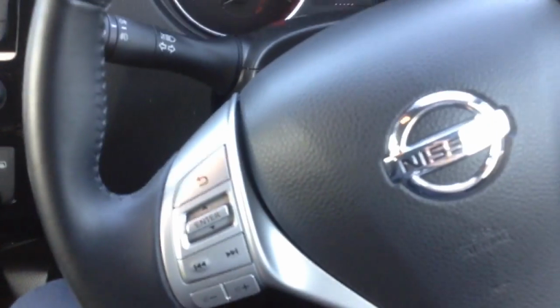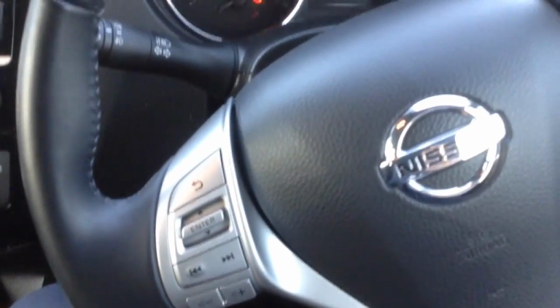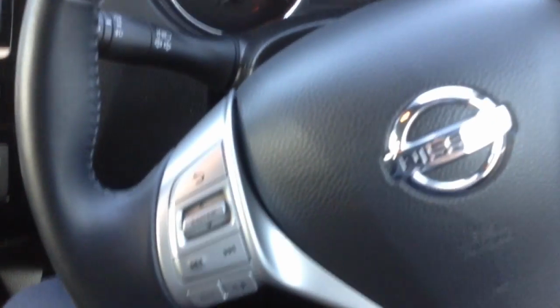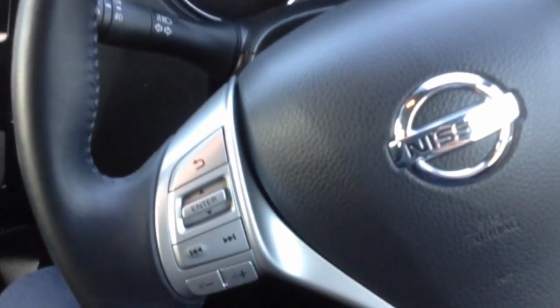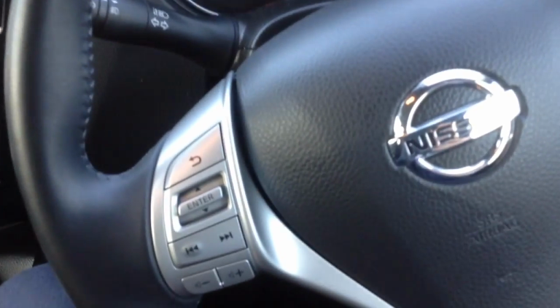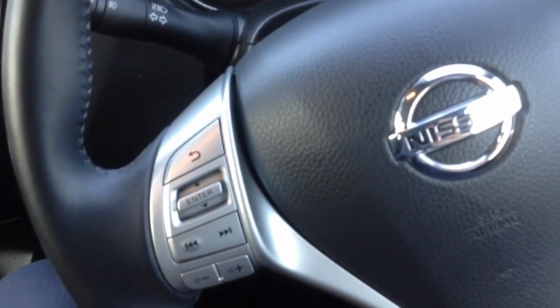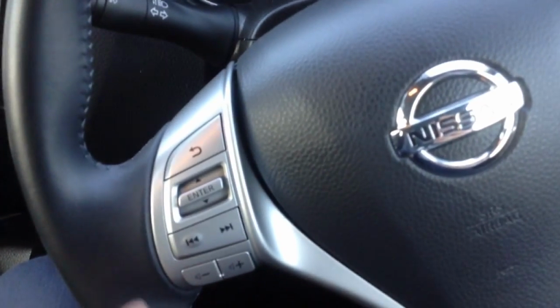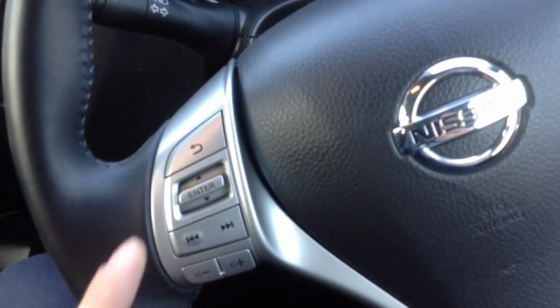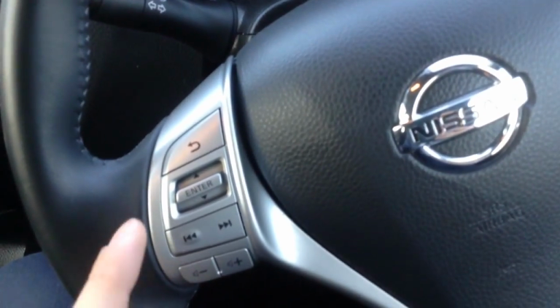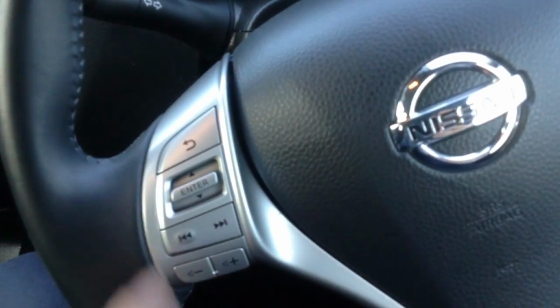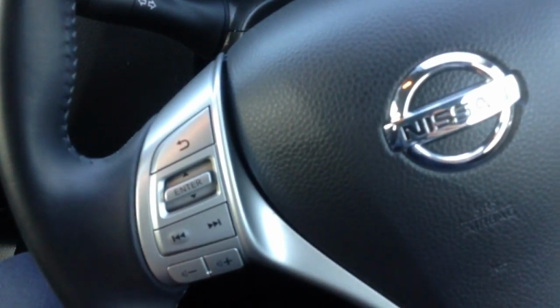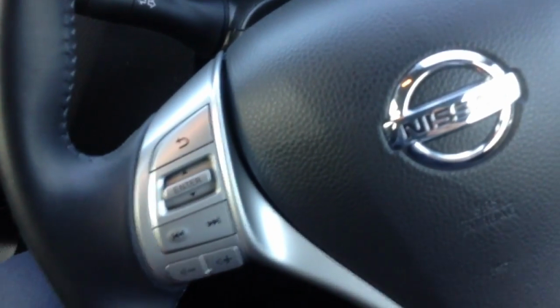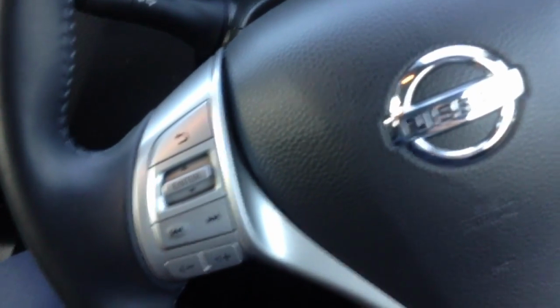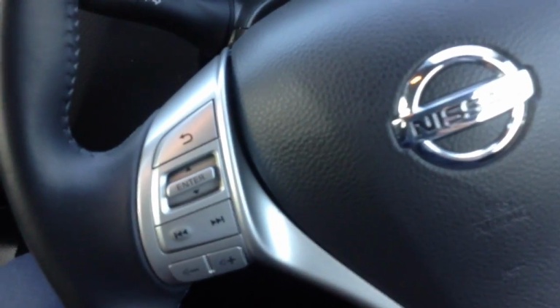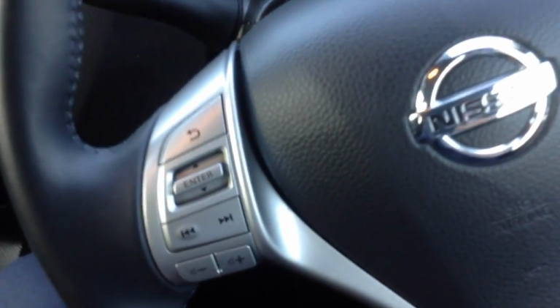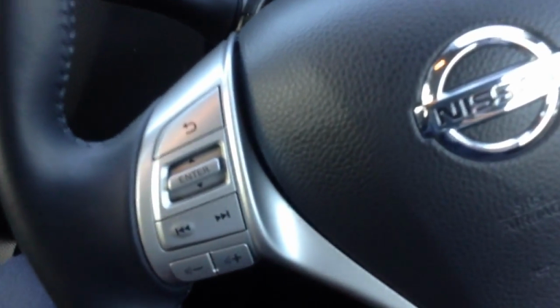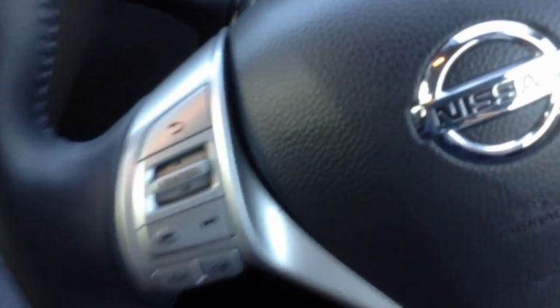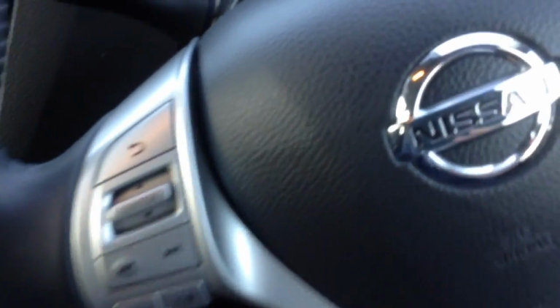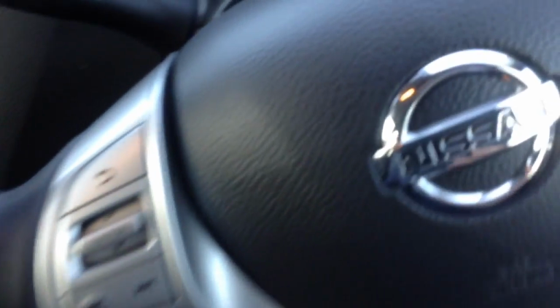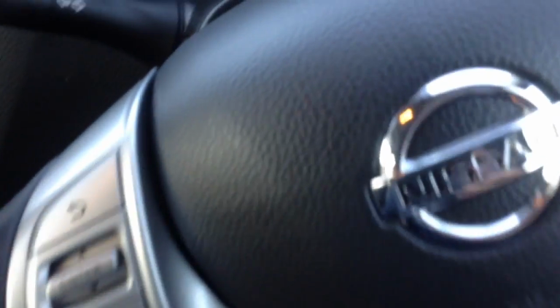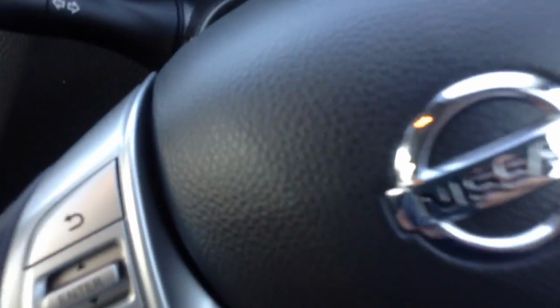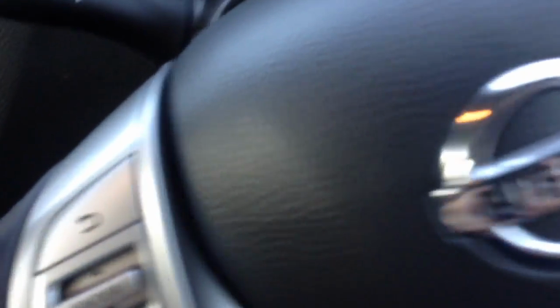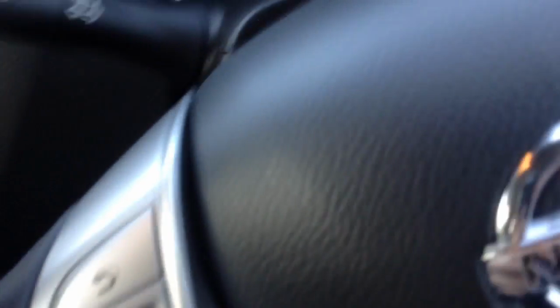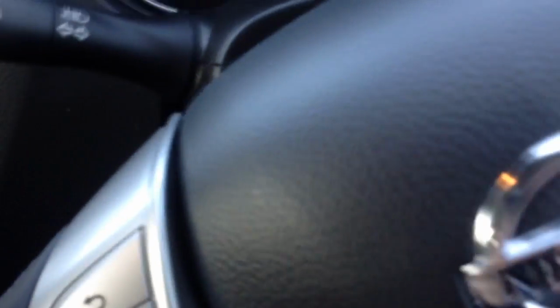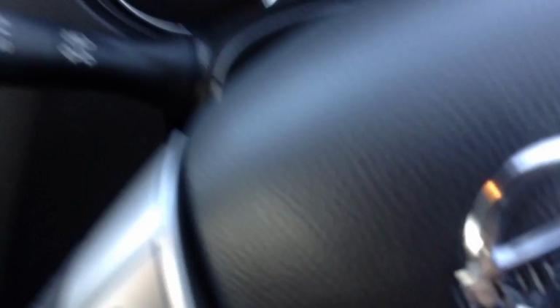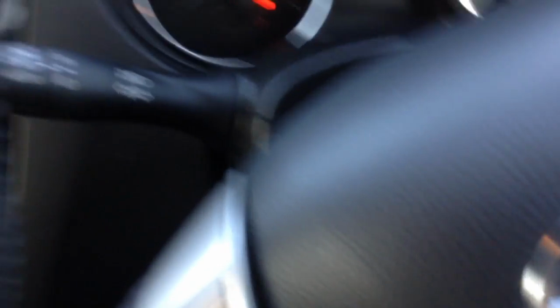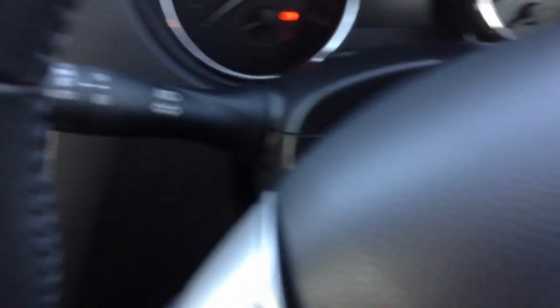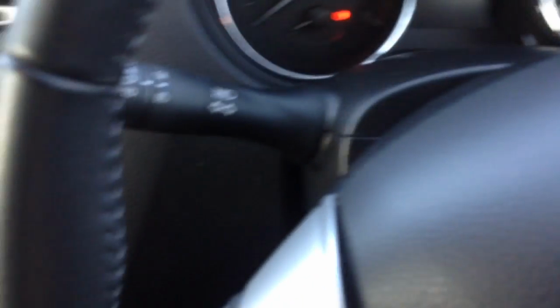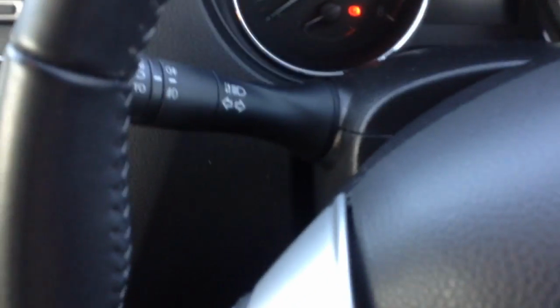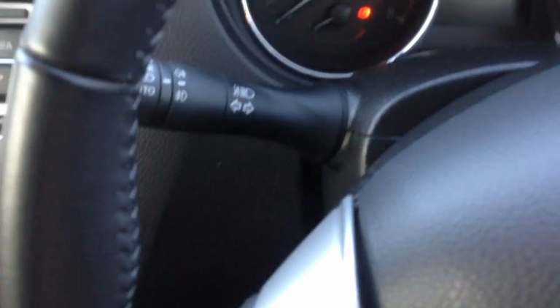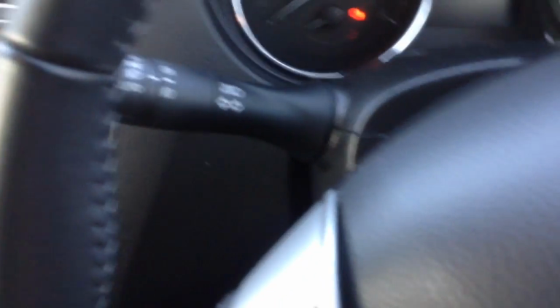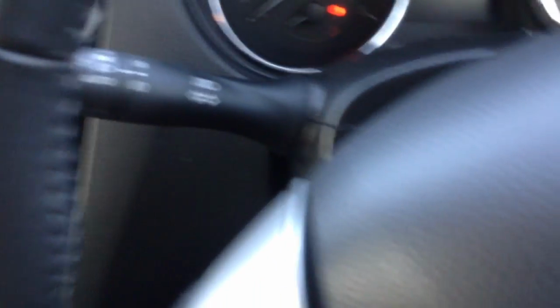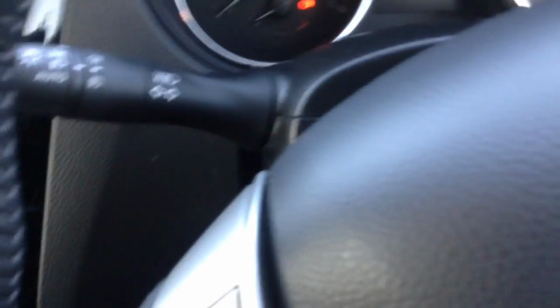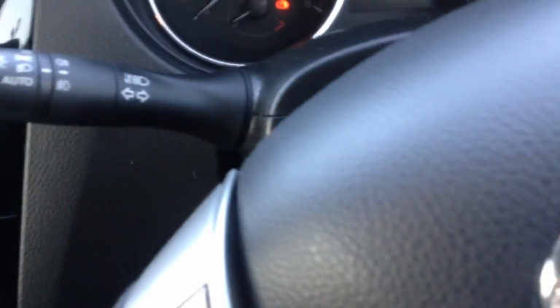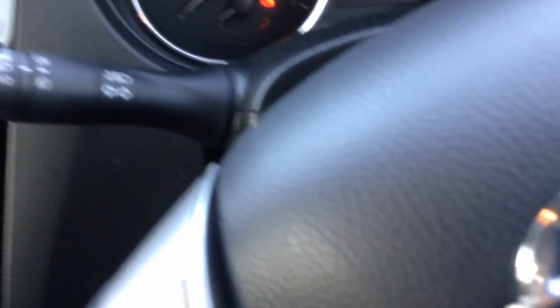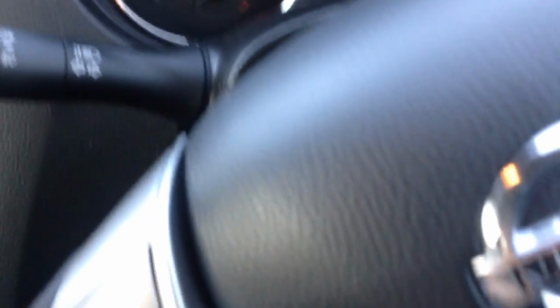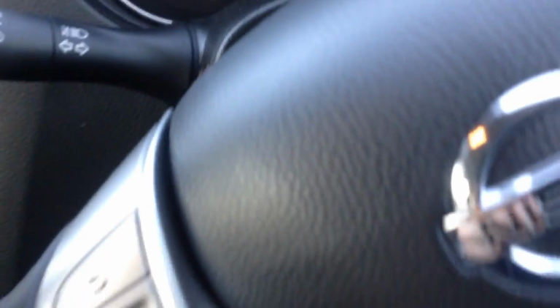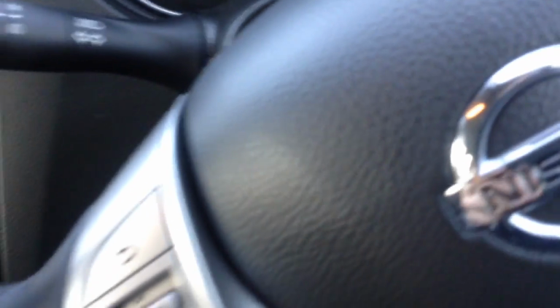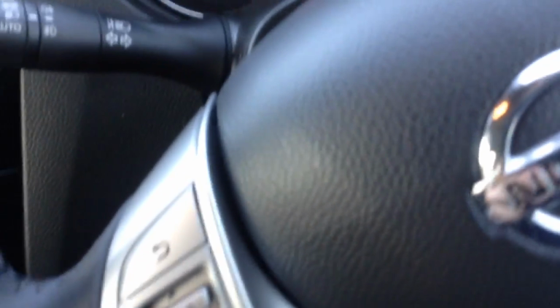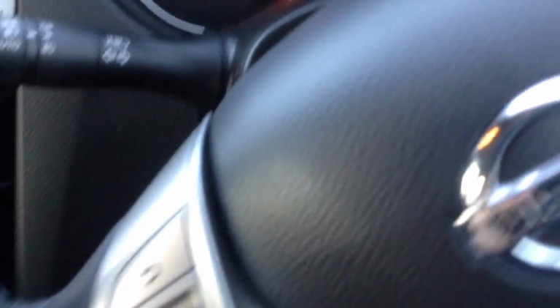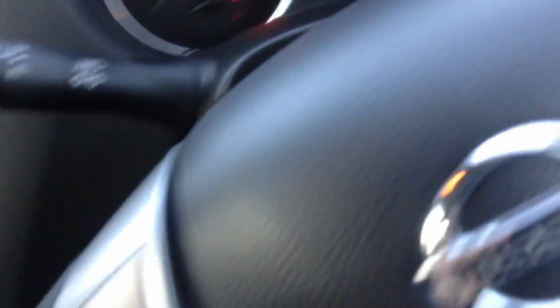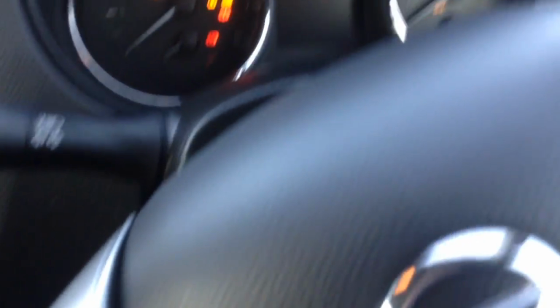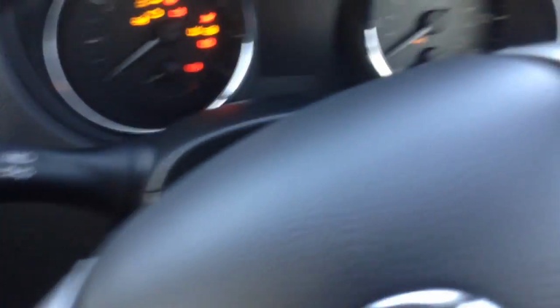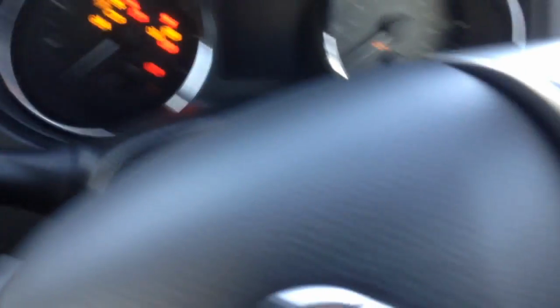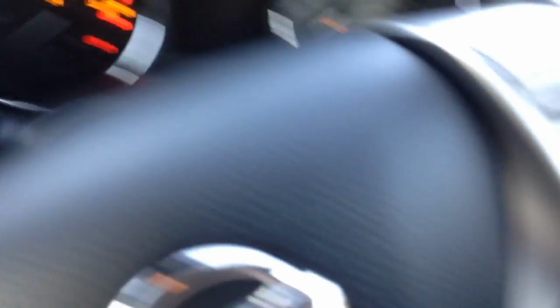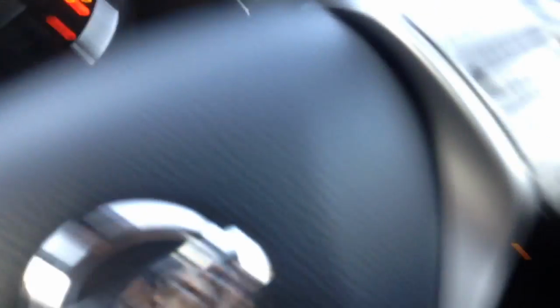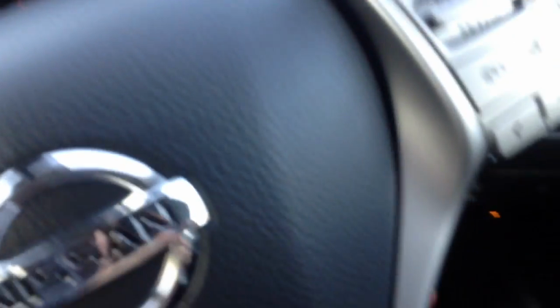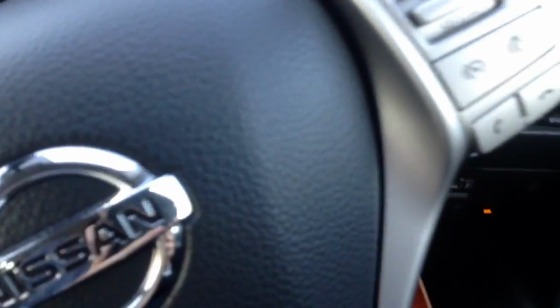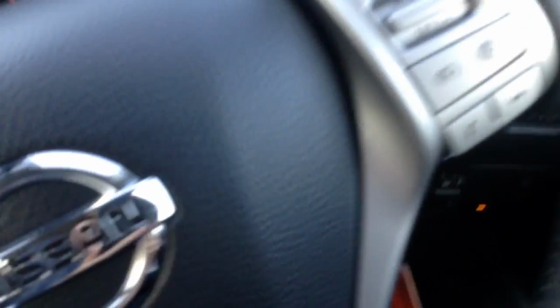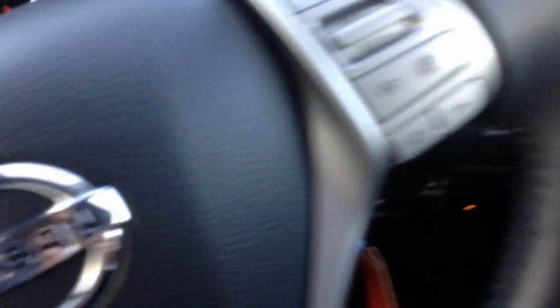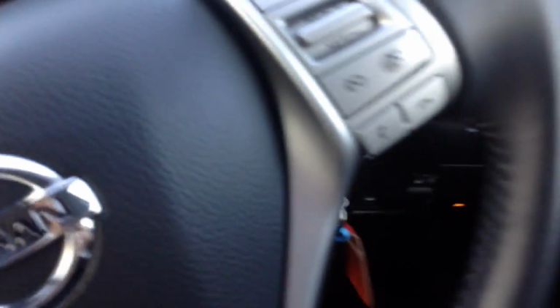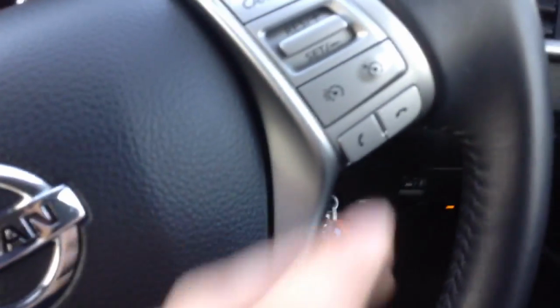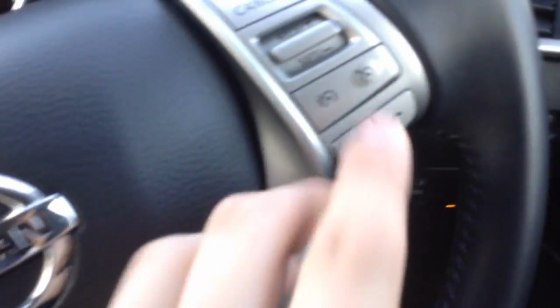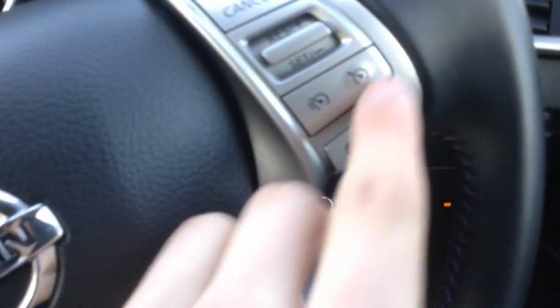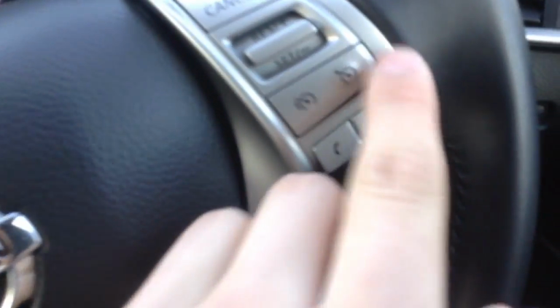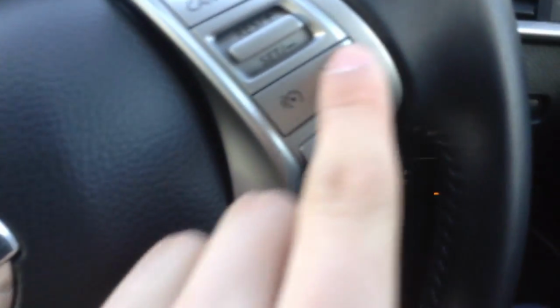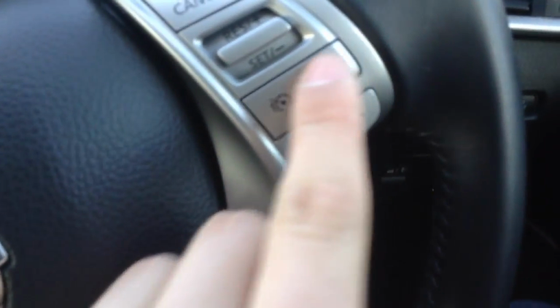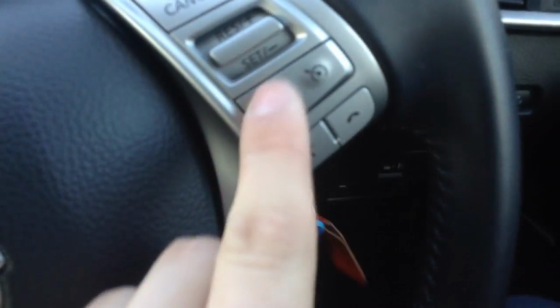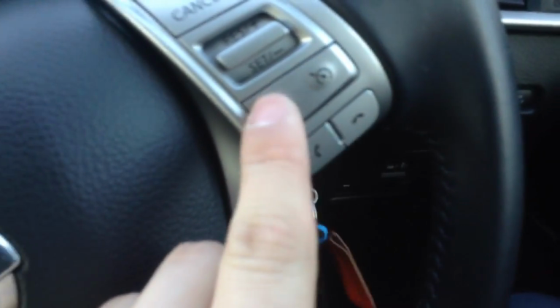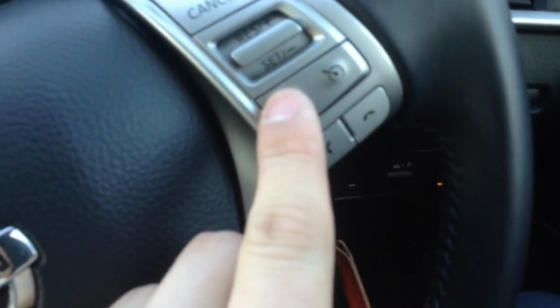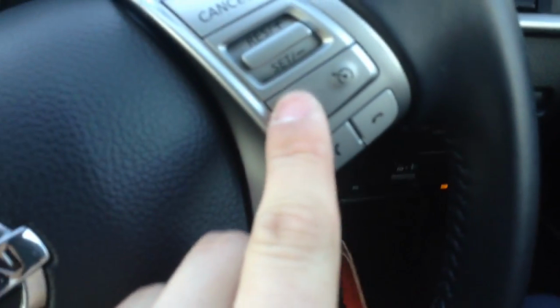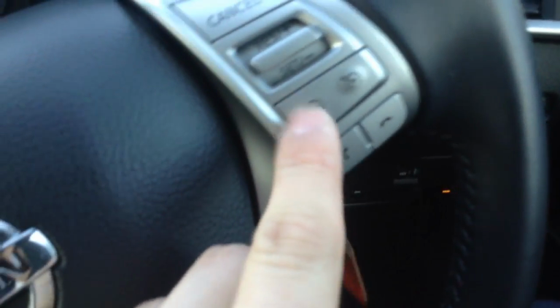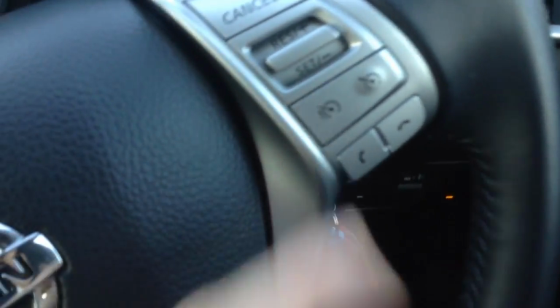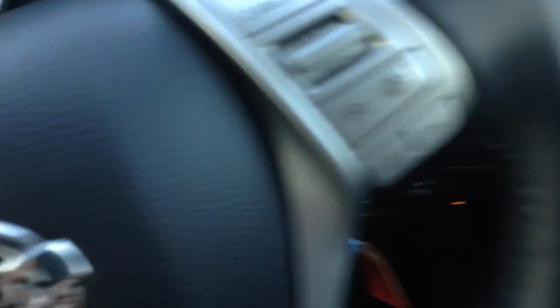On here you can see the steering wheel mounted controls. And on the right there the cruise control as well.